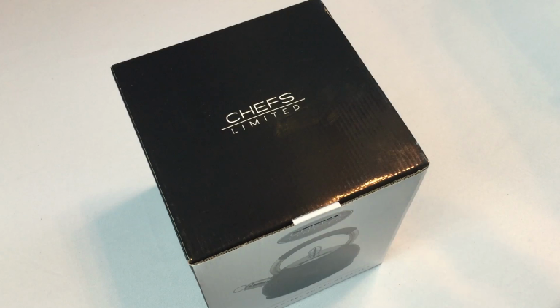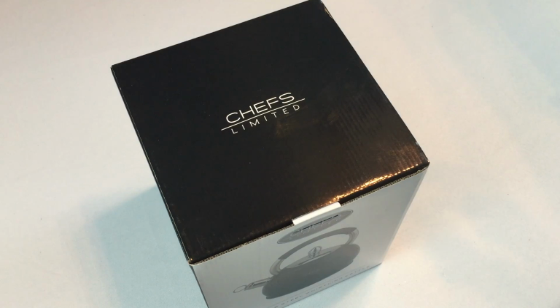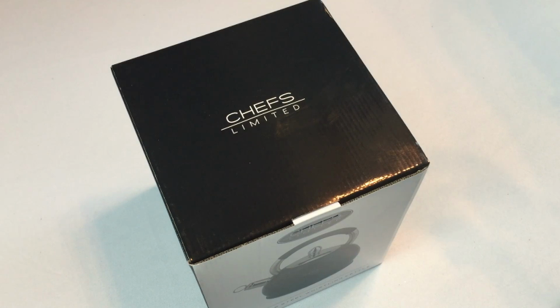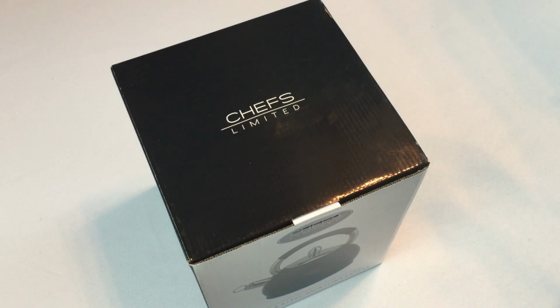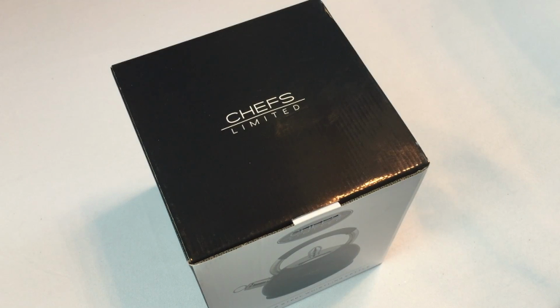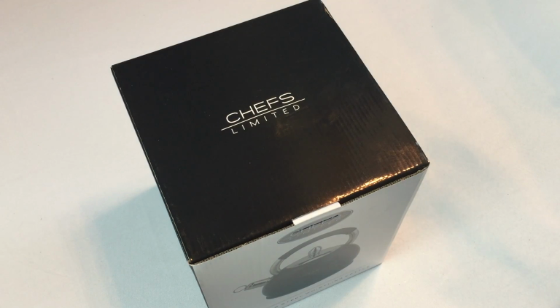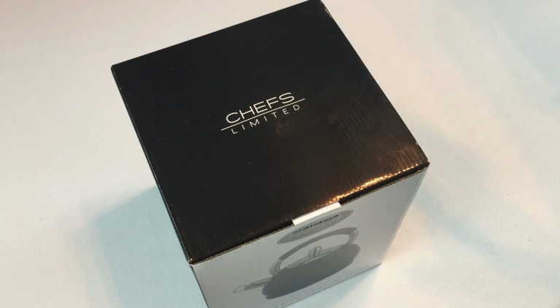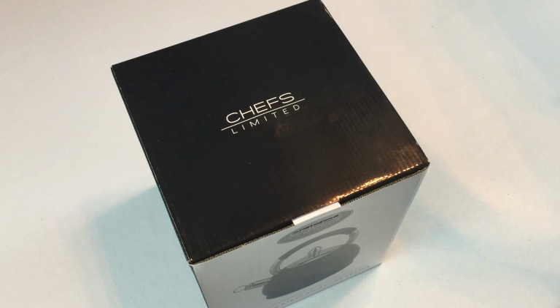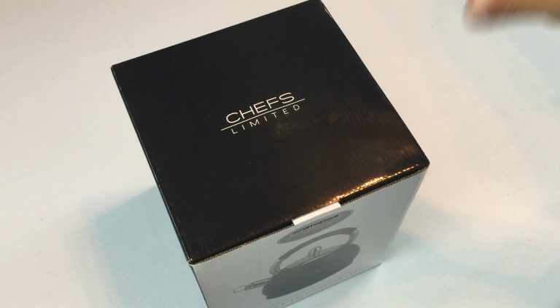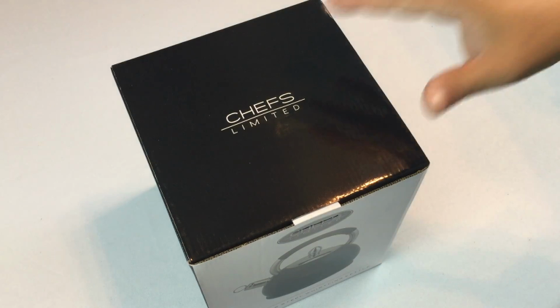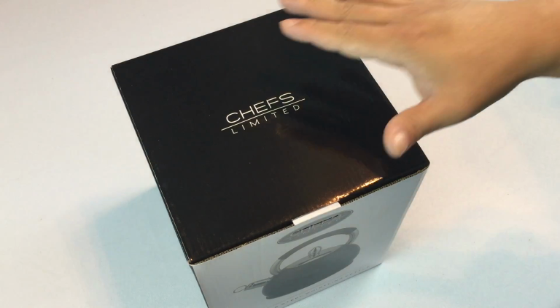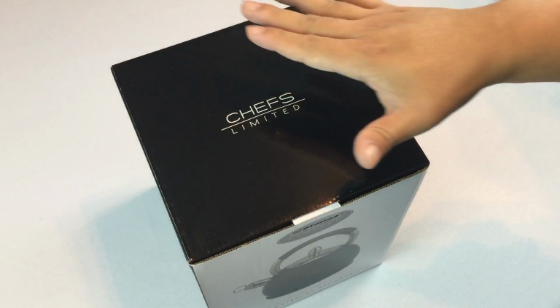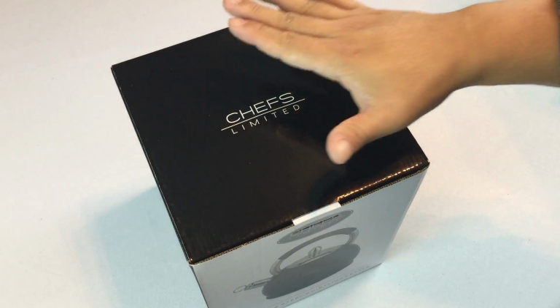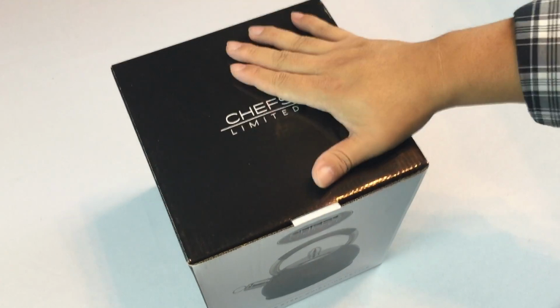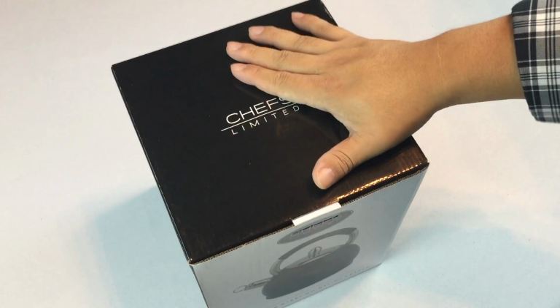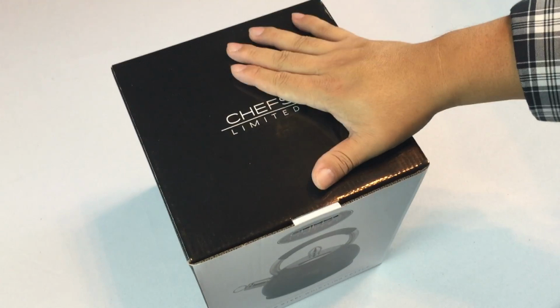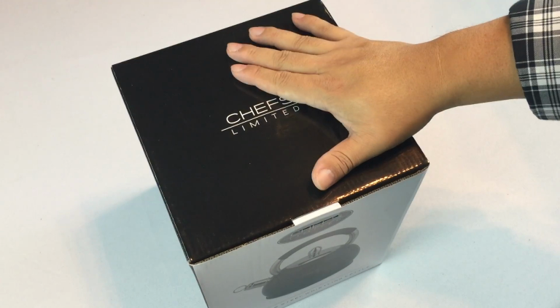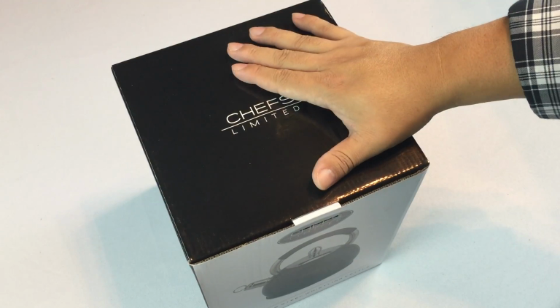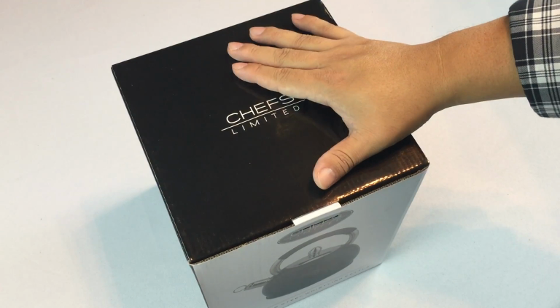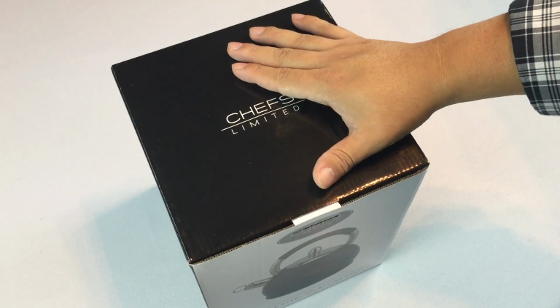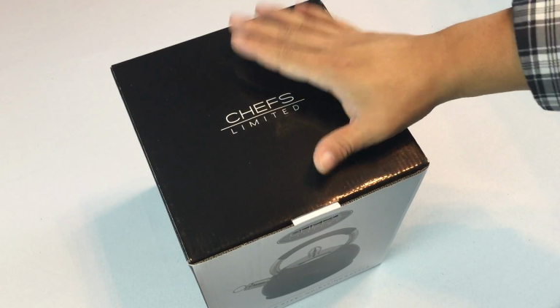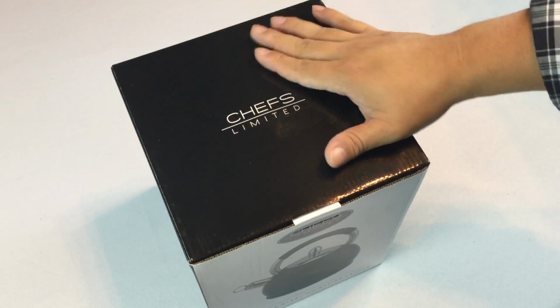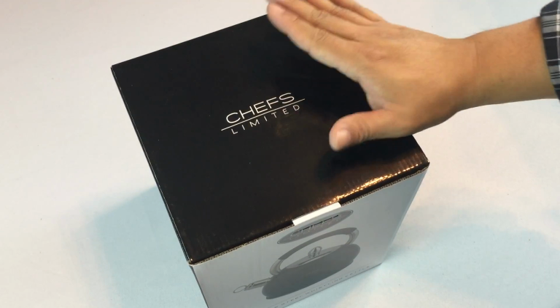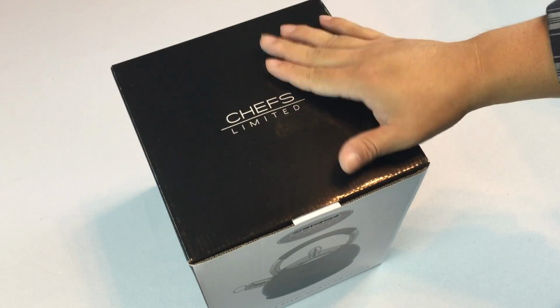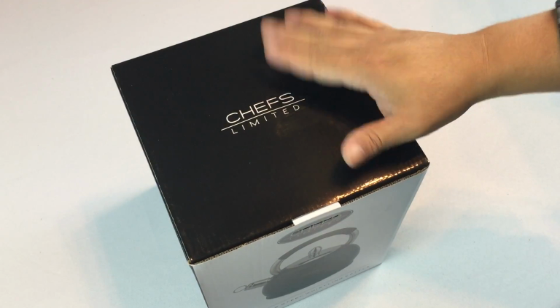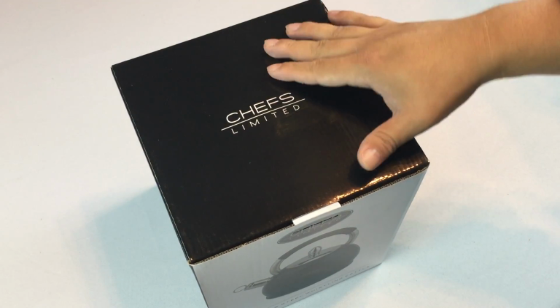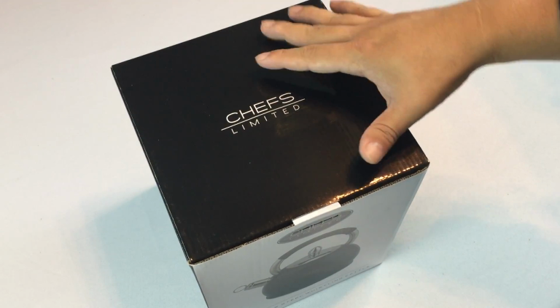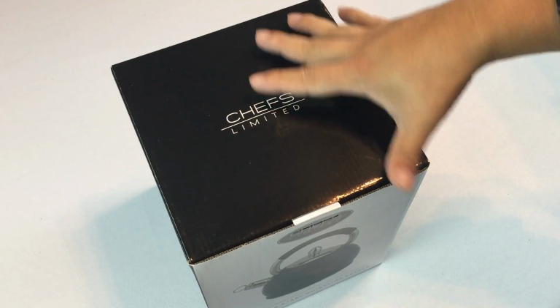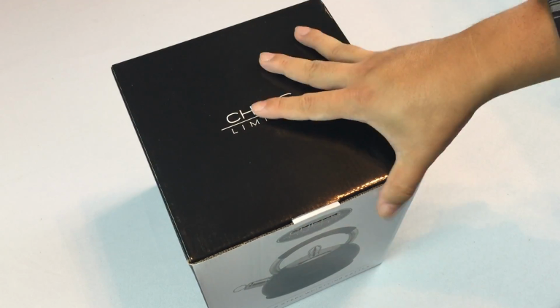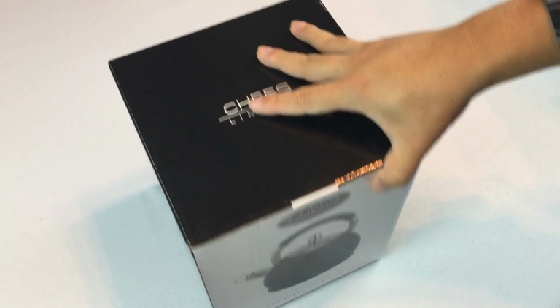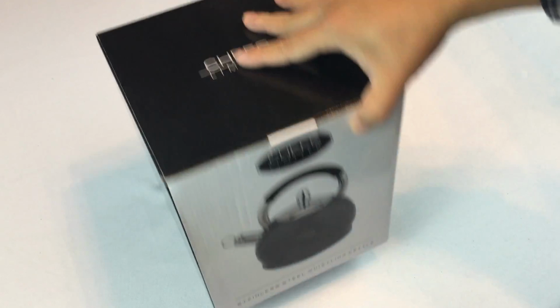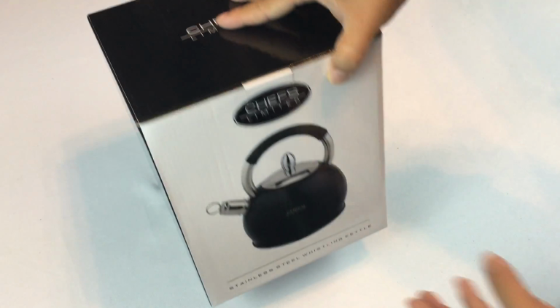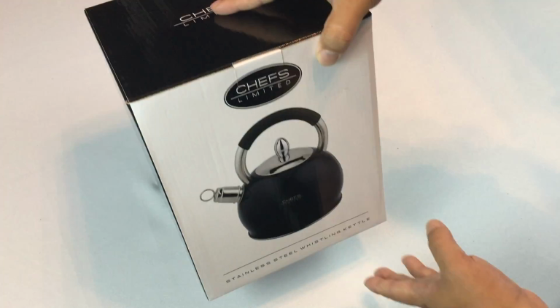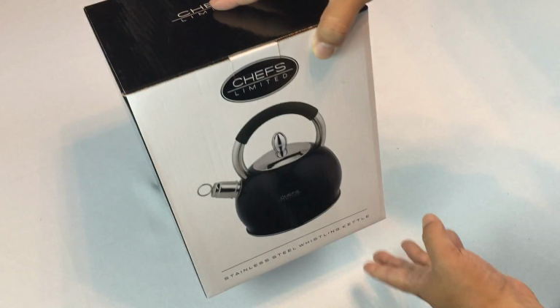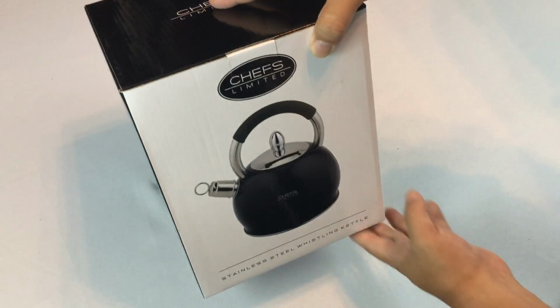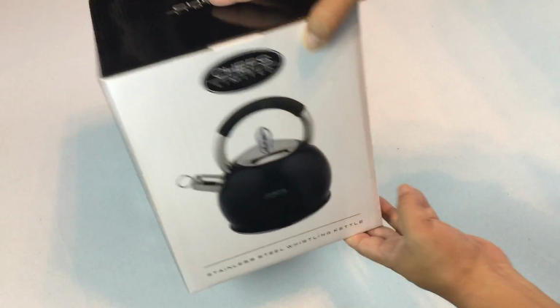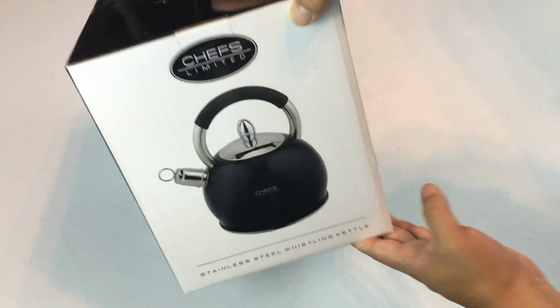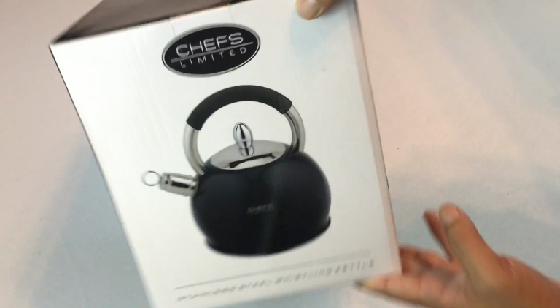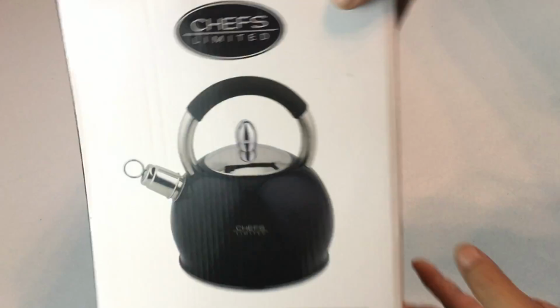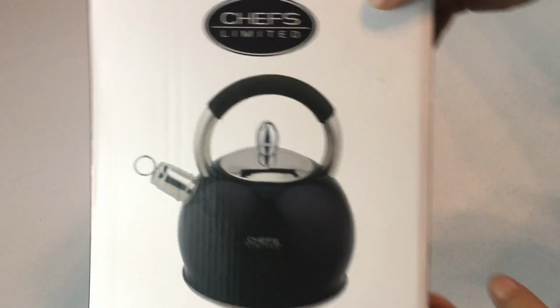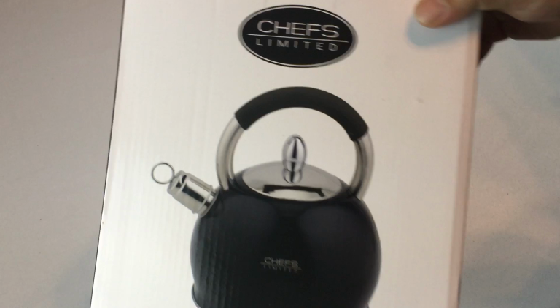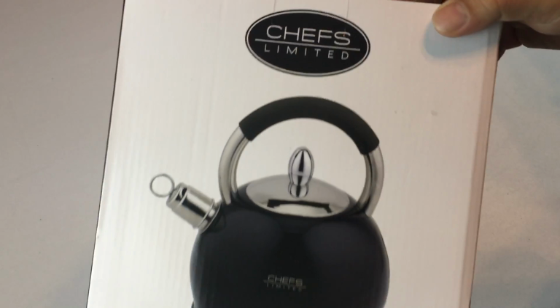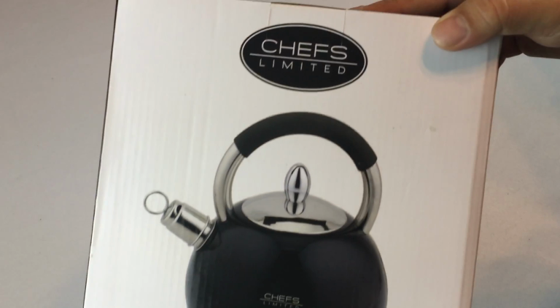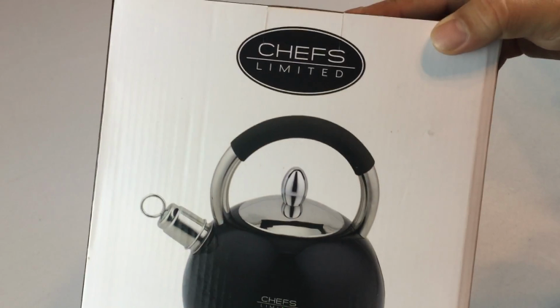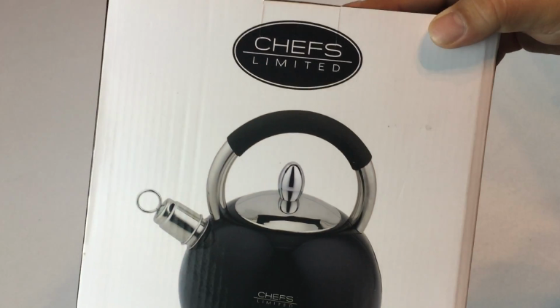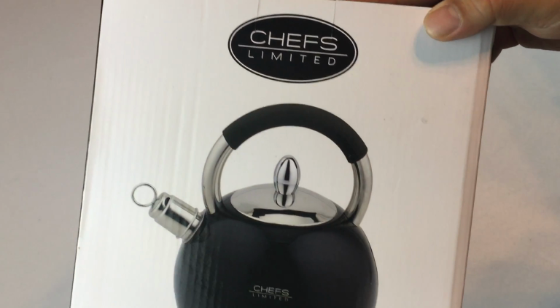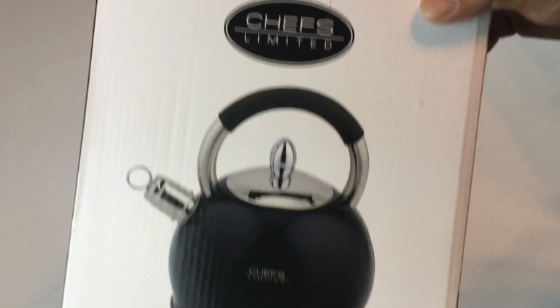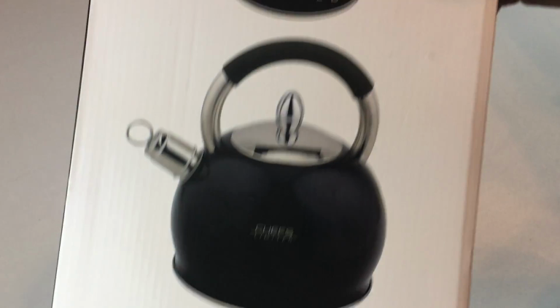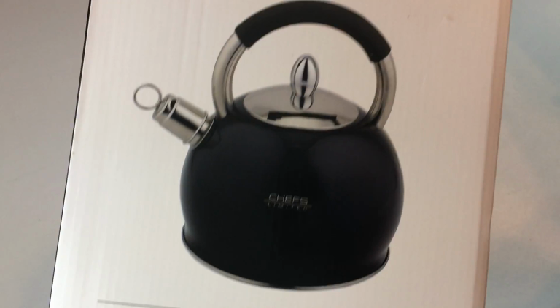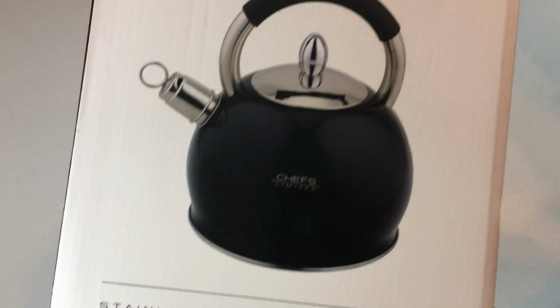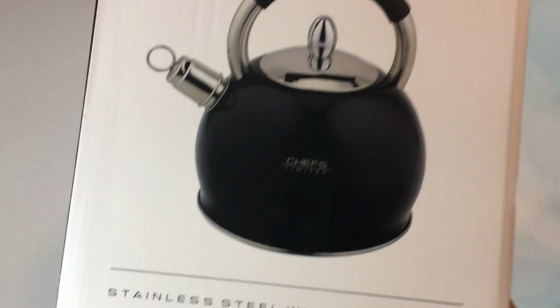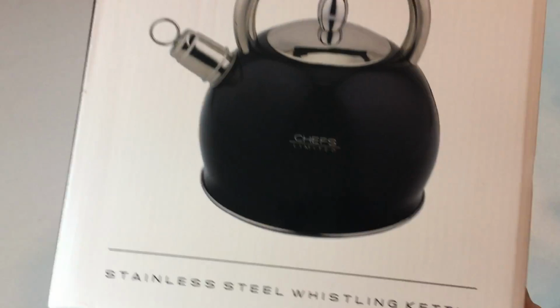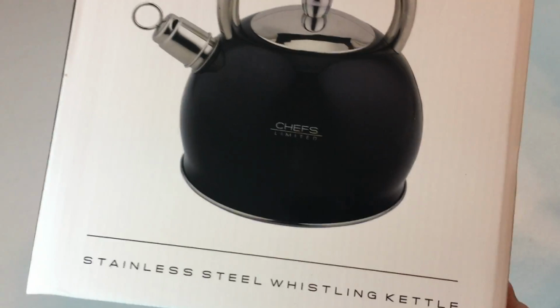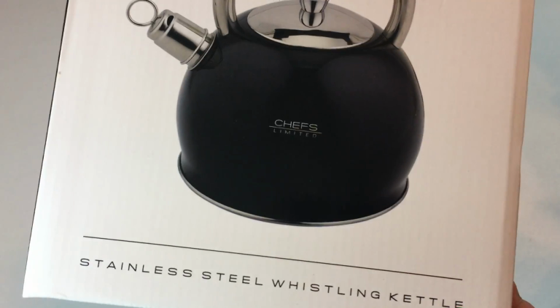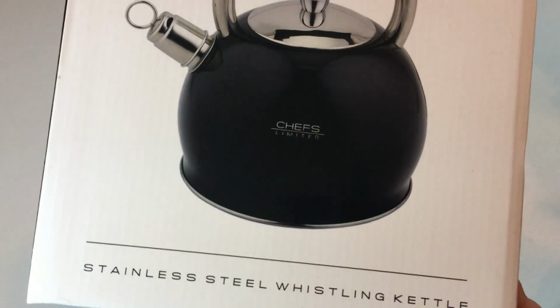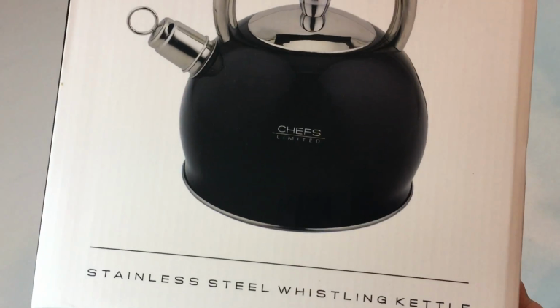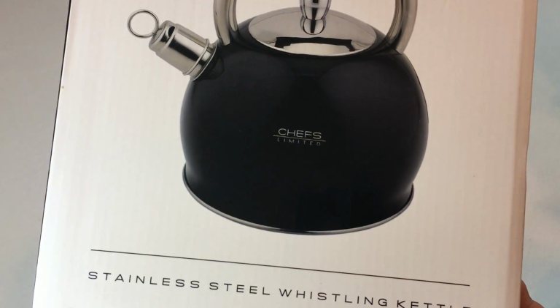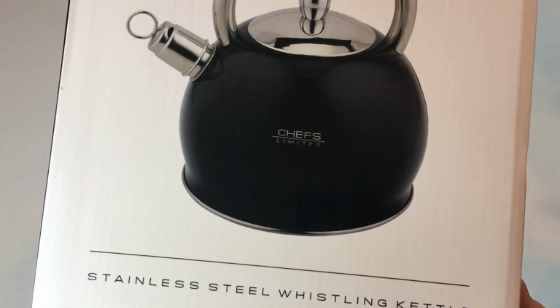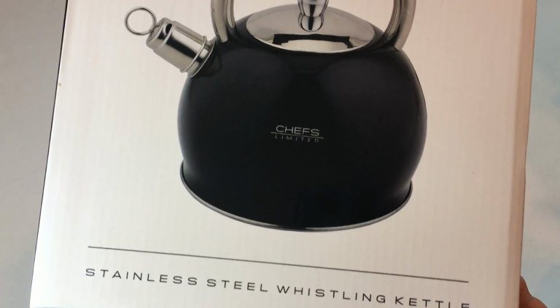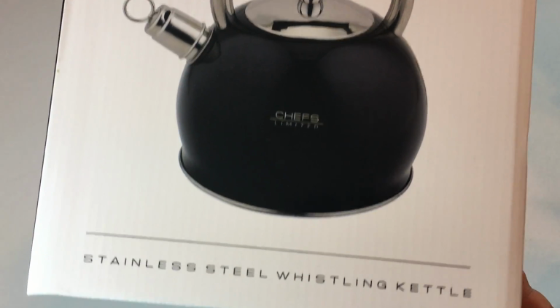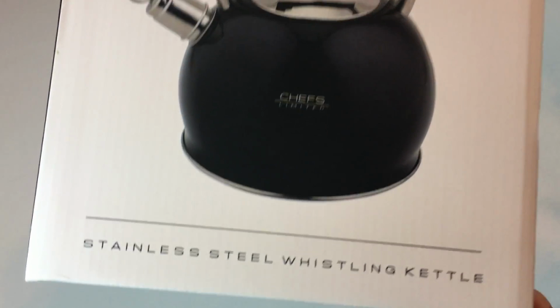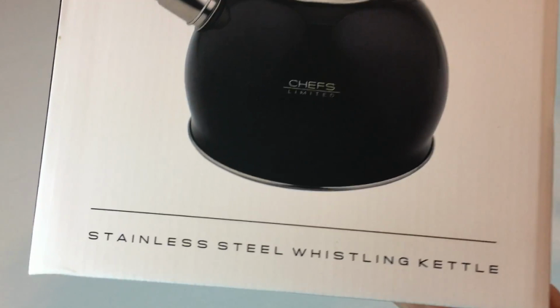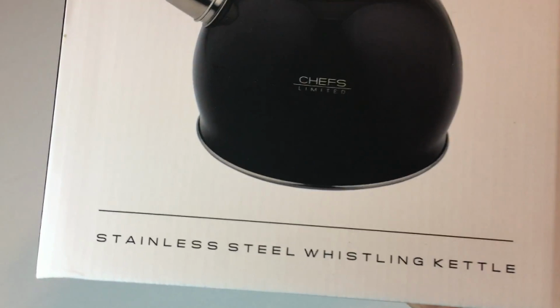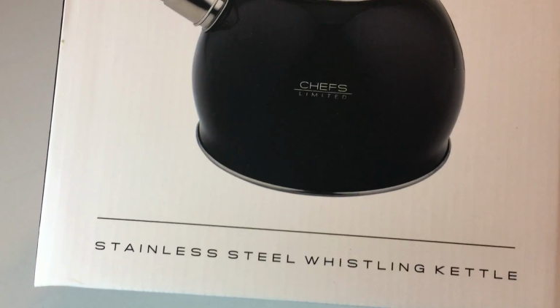What's up guys? Peter from Panda here. I got myself another thing from Chefs Limited and this one is a whistling tea kettle.